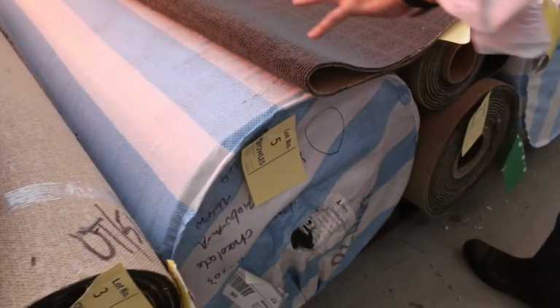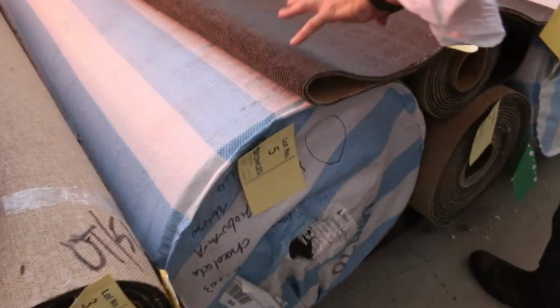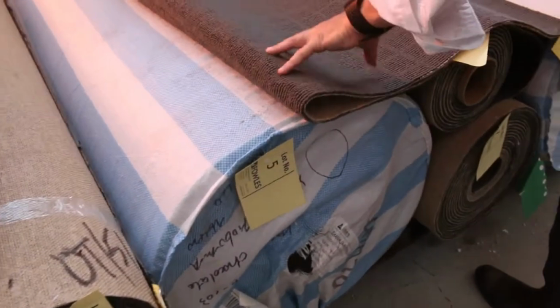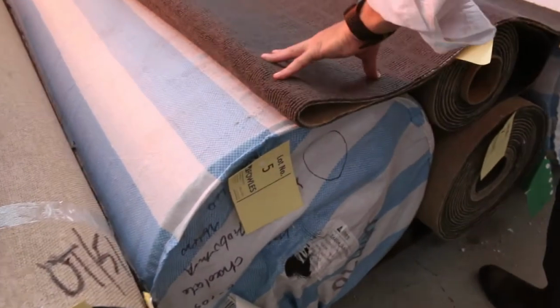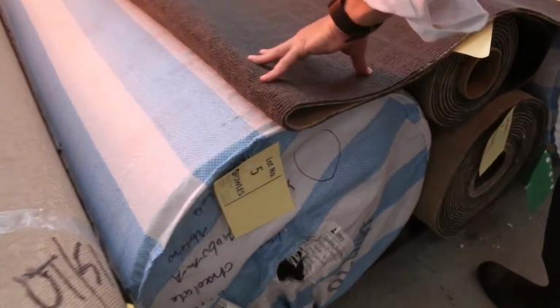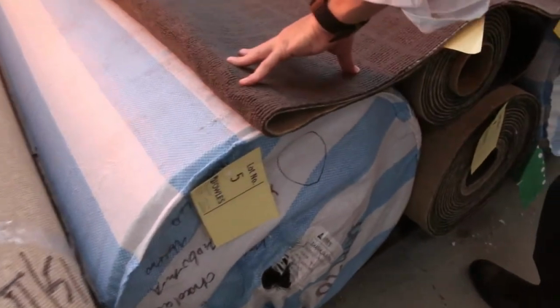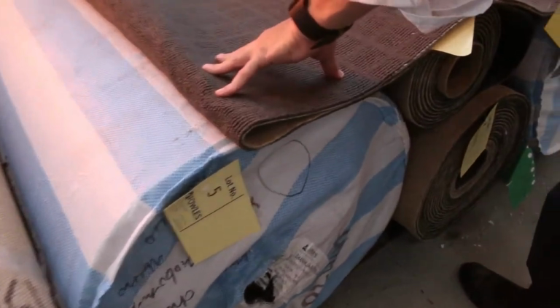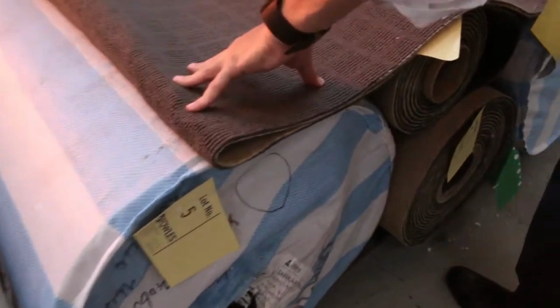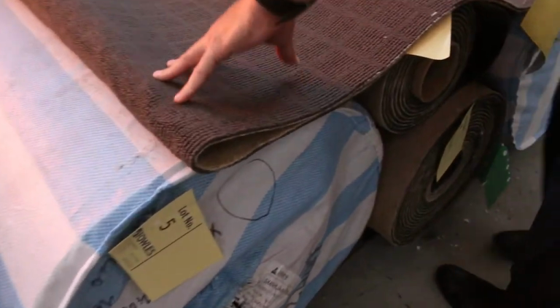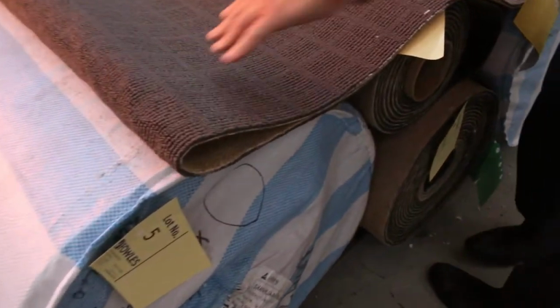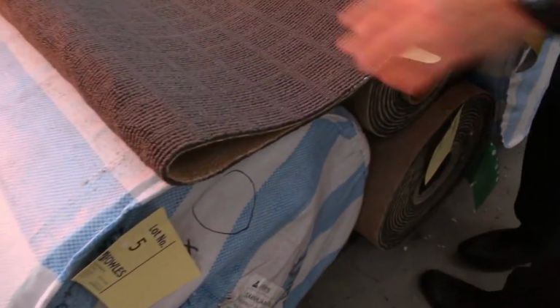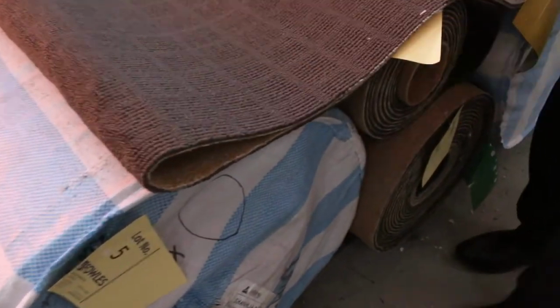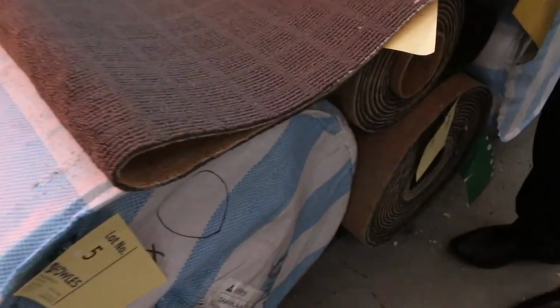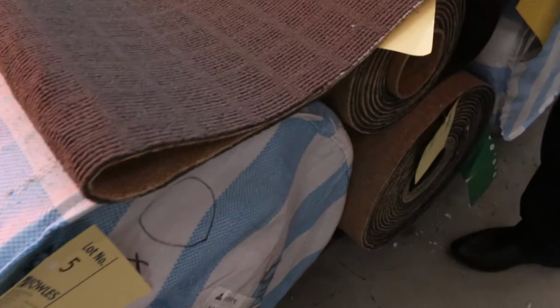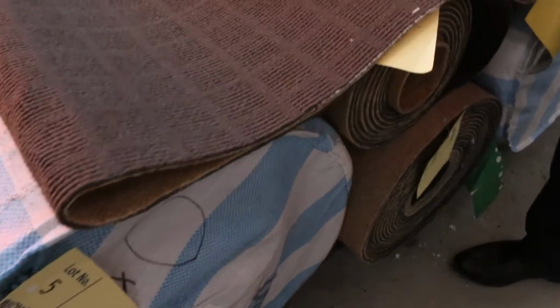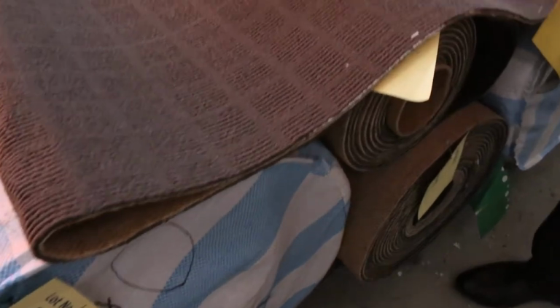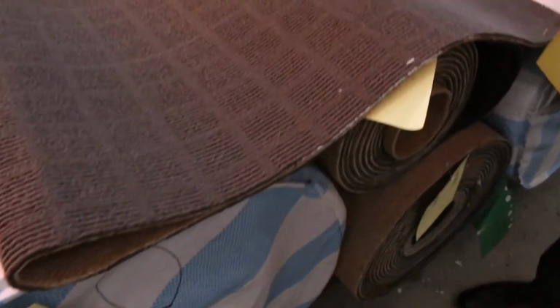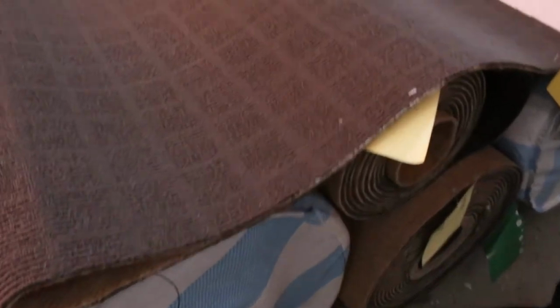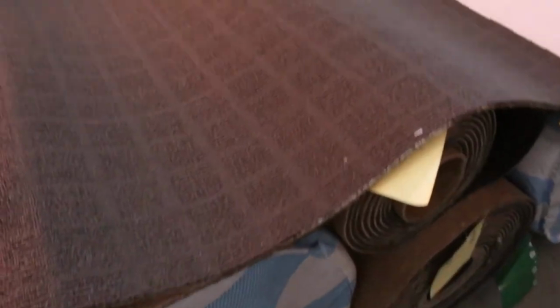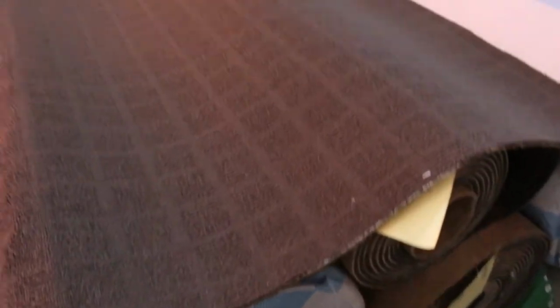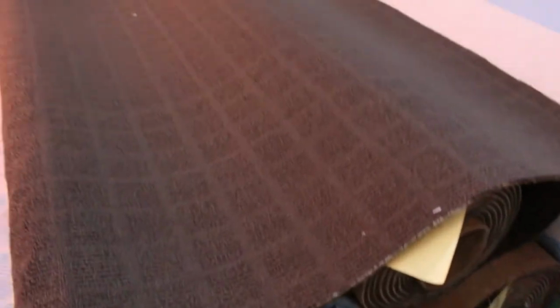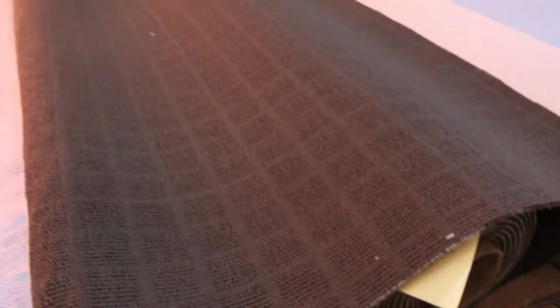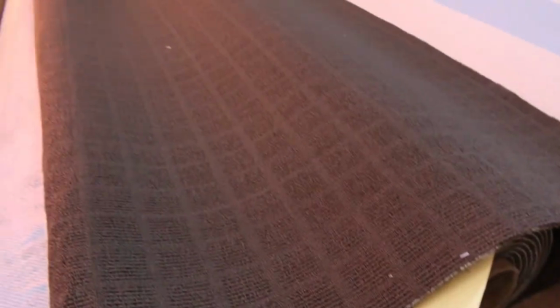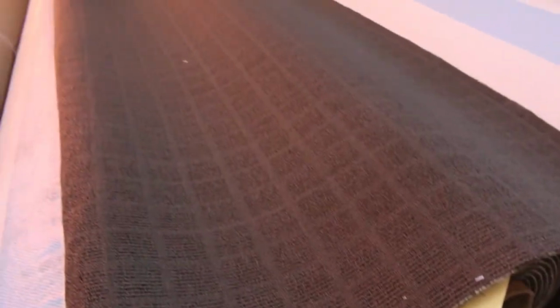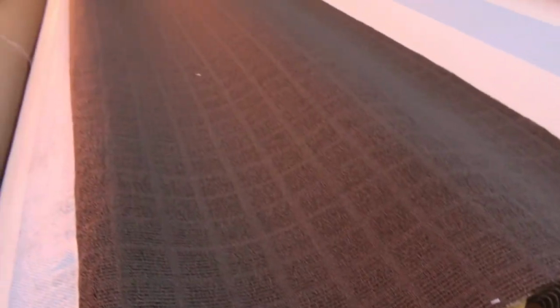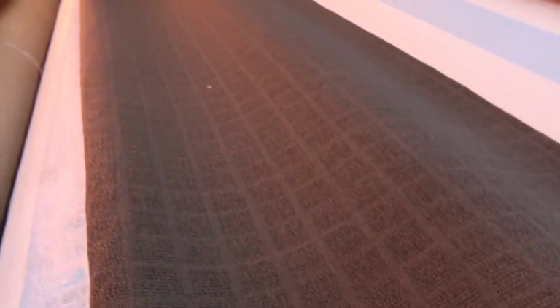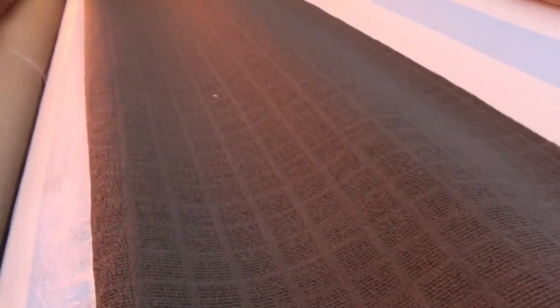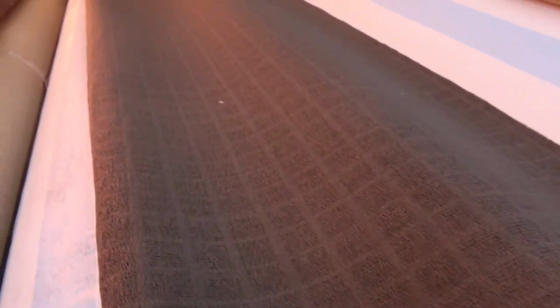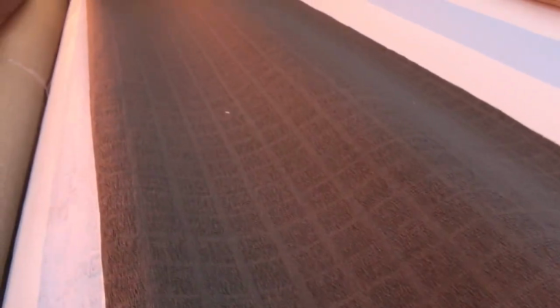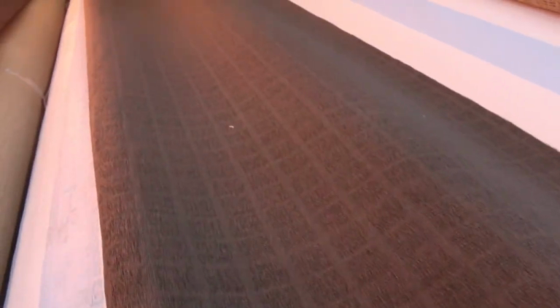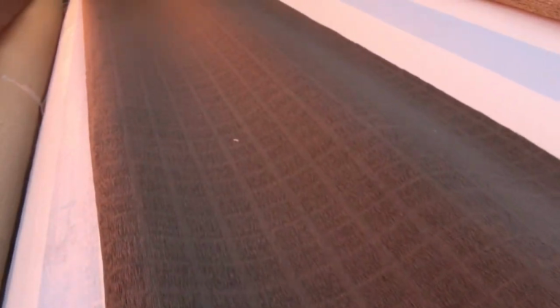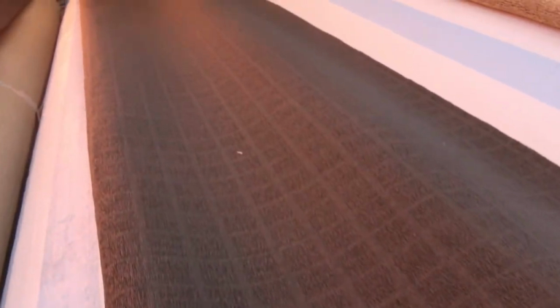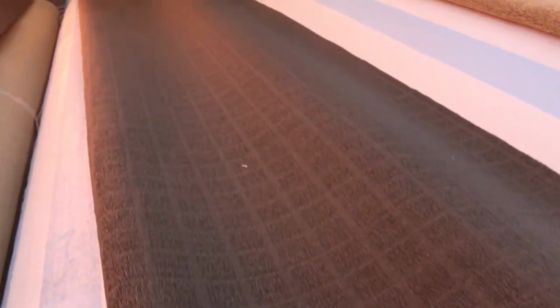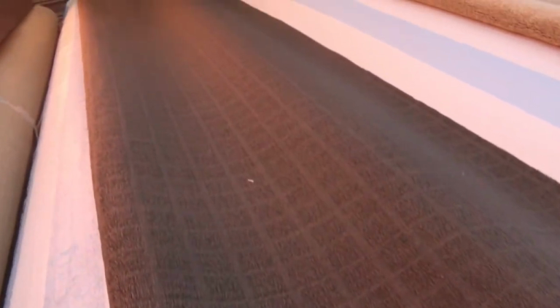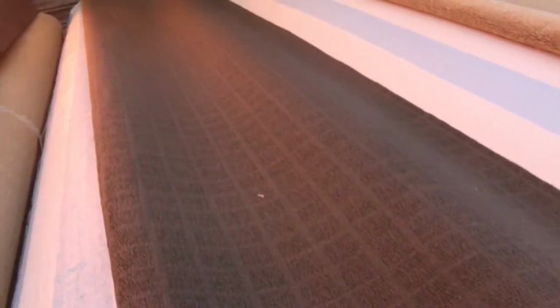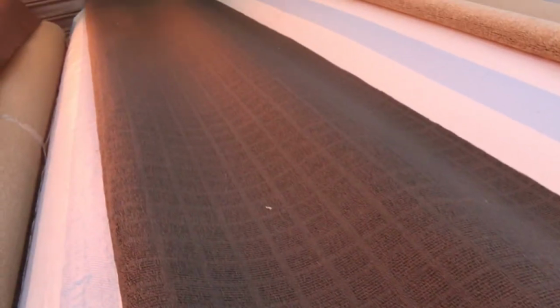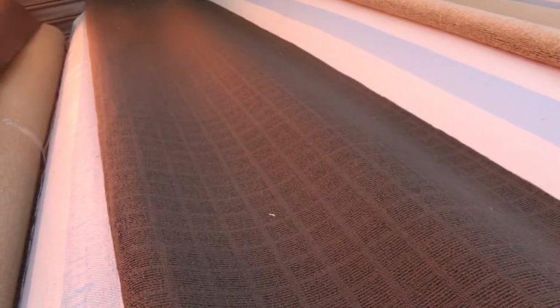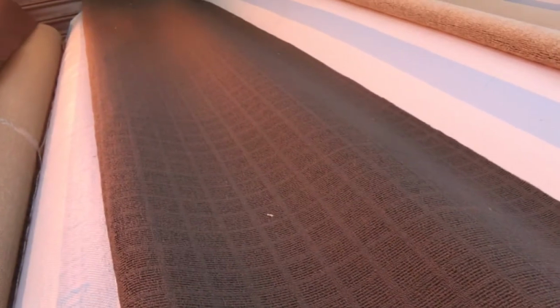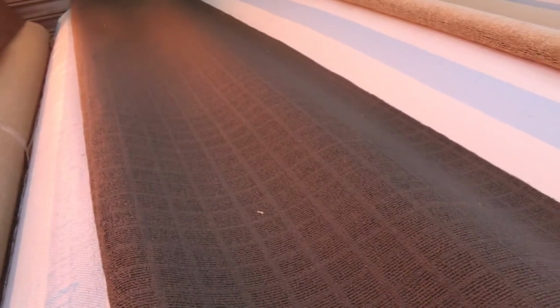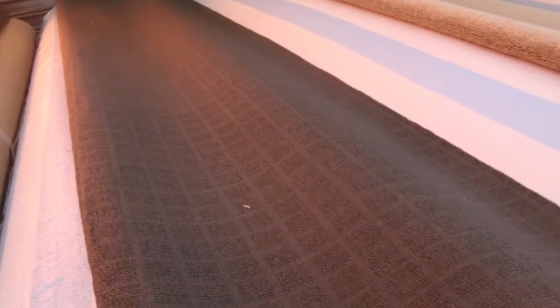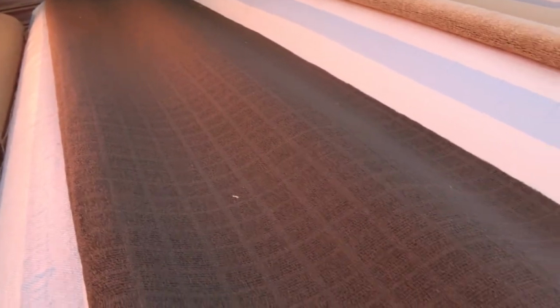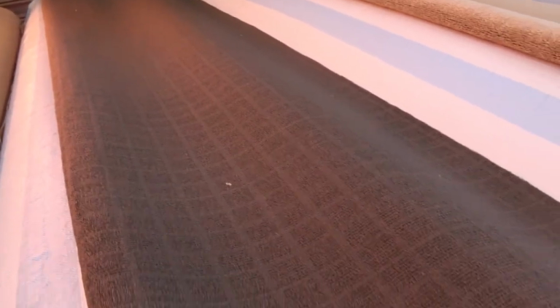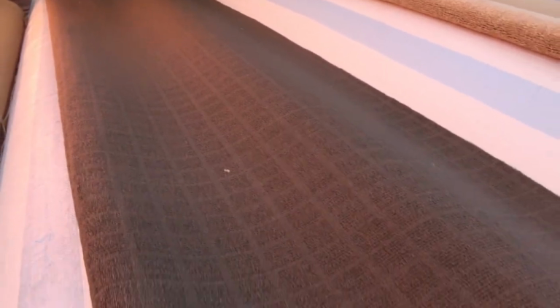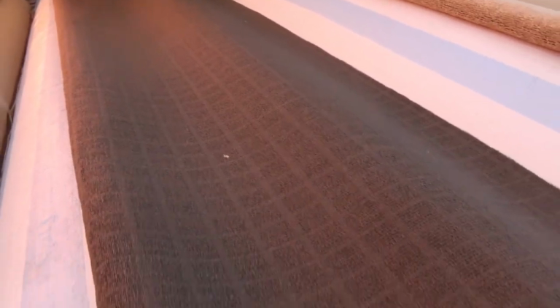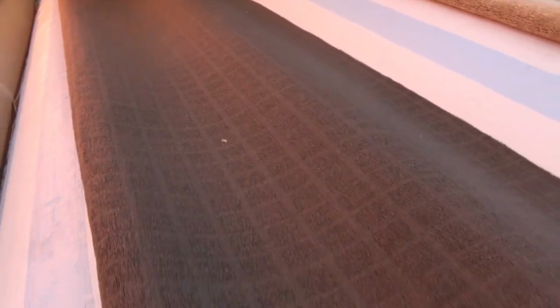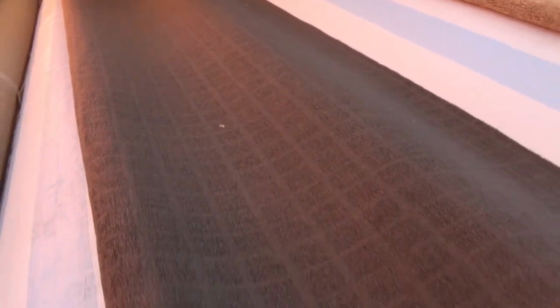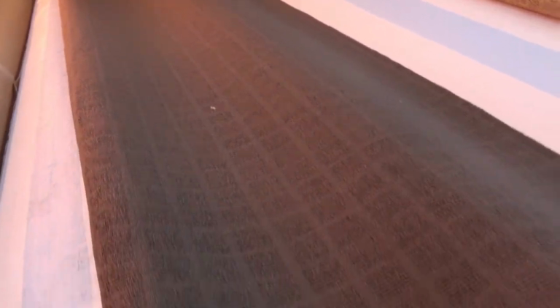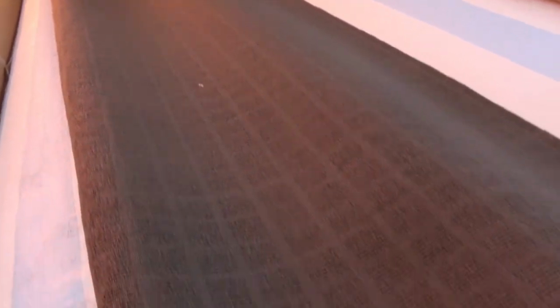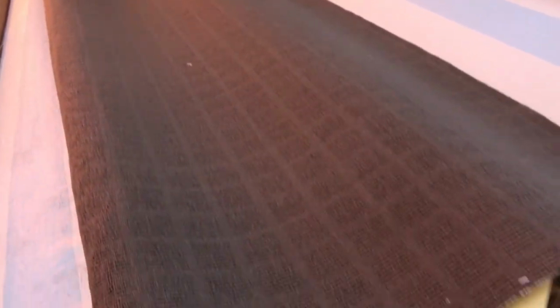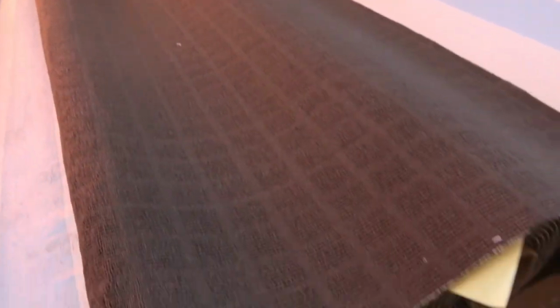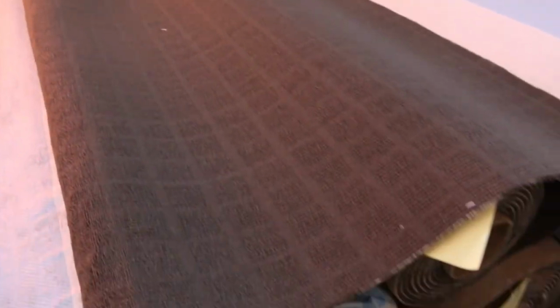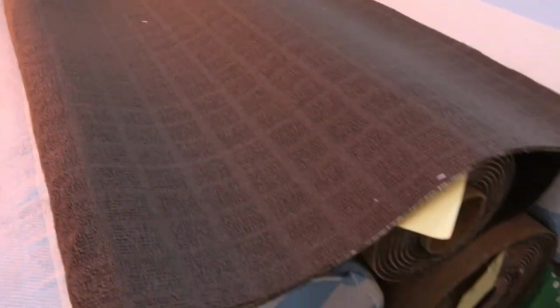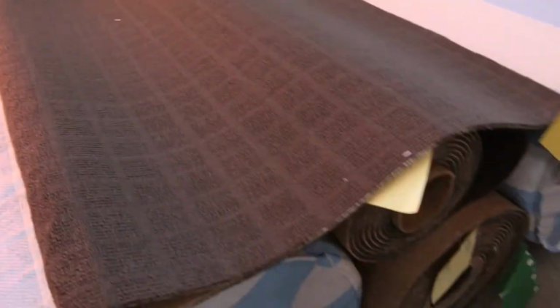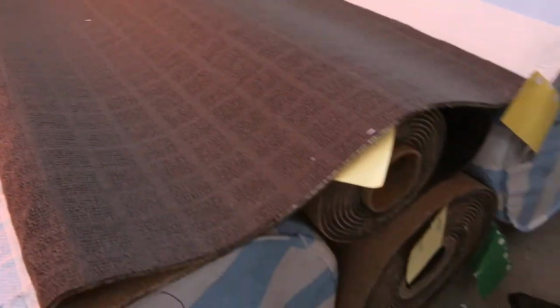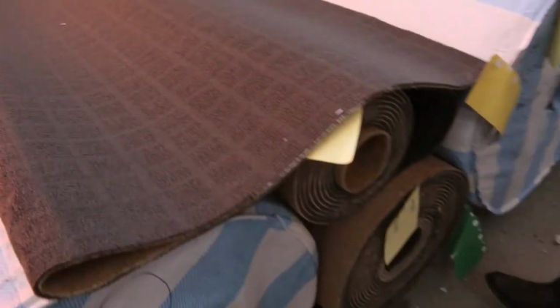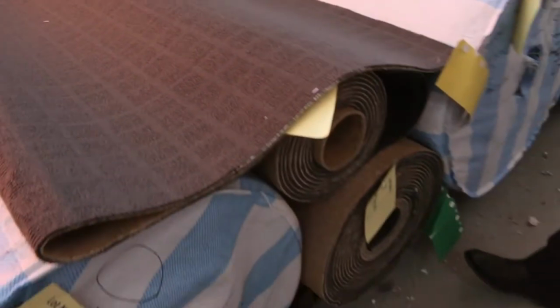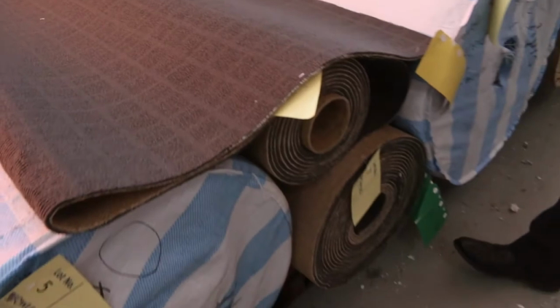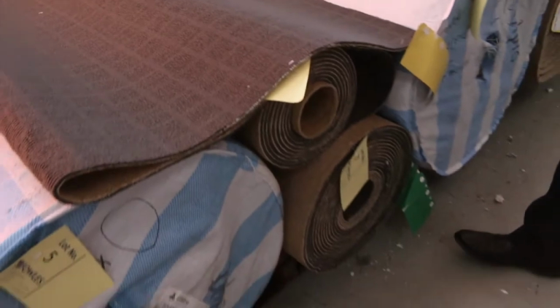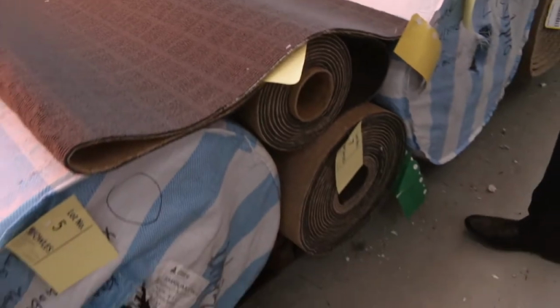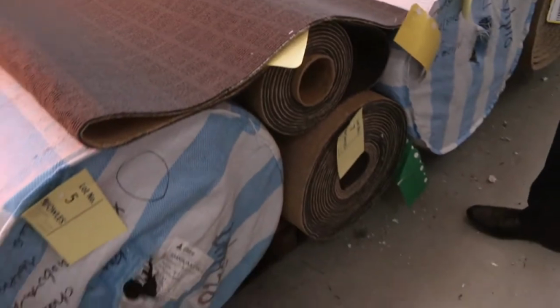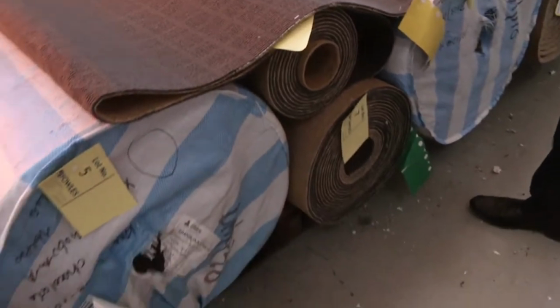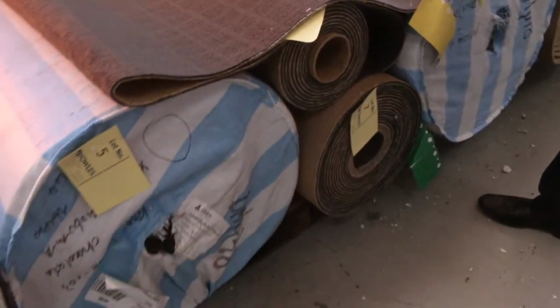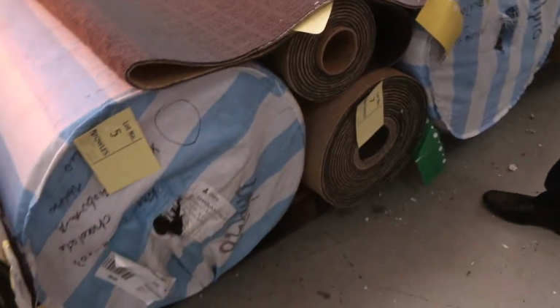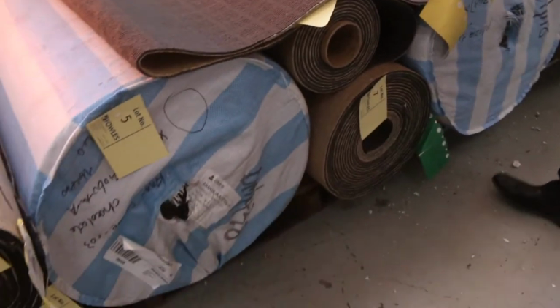We've got some nice loop pile carpet there — hell of a design. That's a fantastic looking pattern, this one. Three nice roll sizes there, and a couple of different ones to pick from.